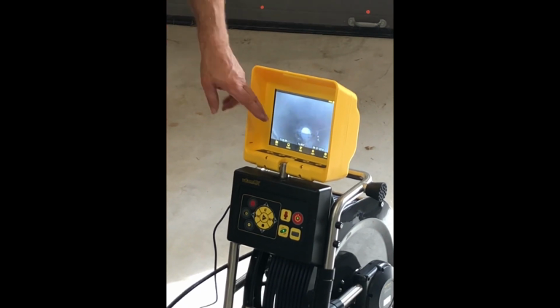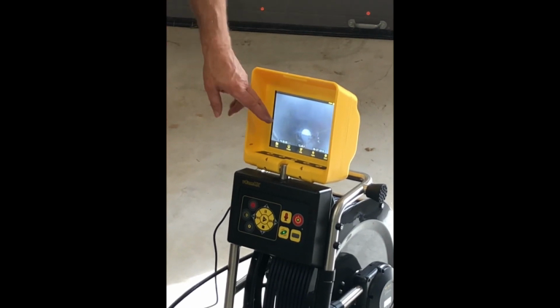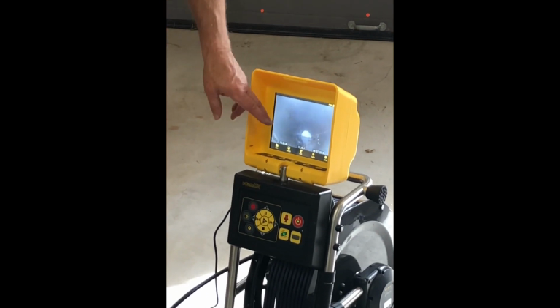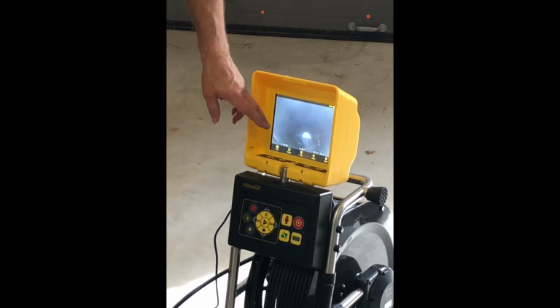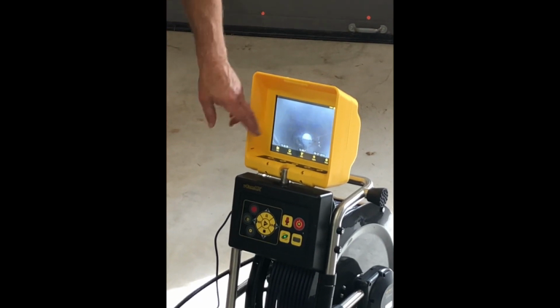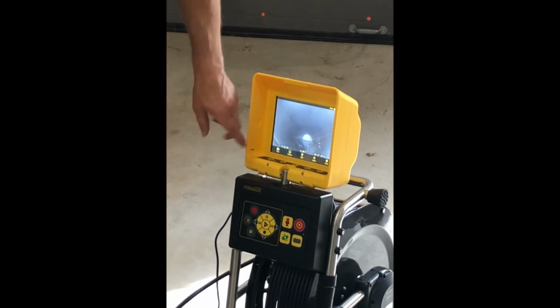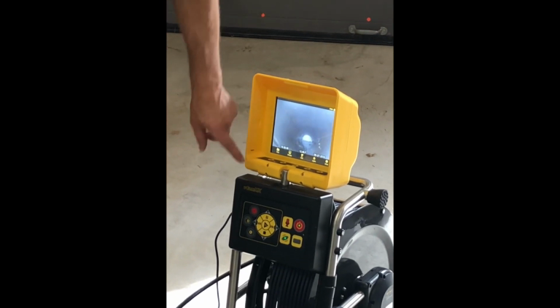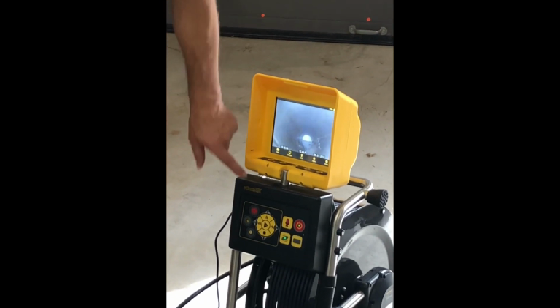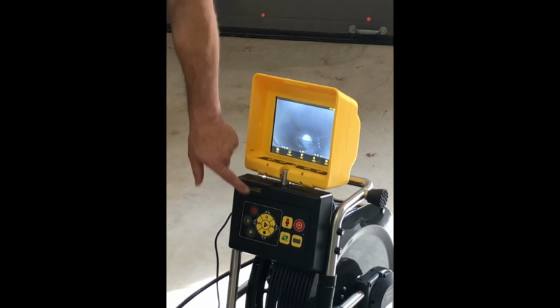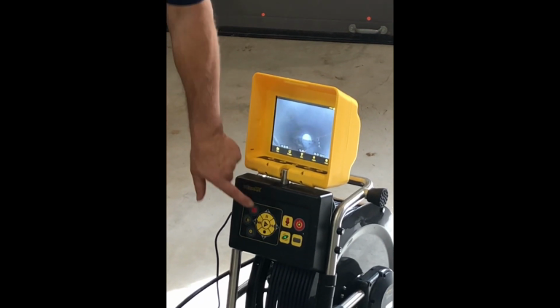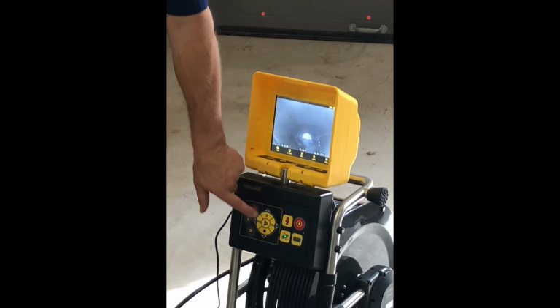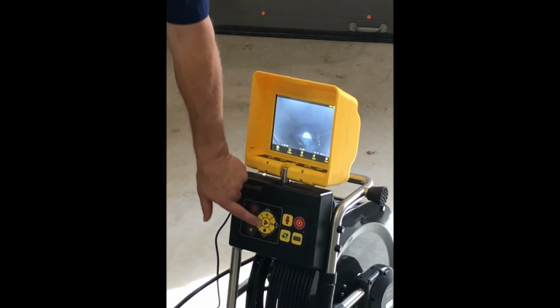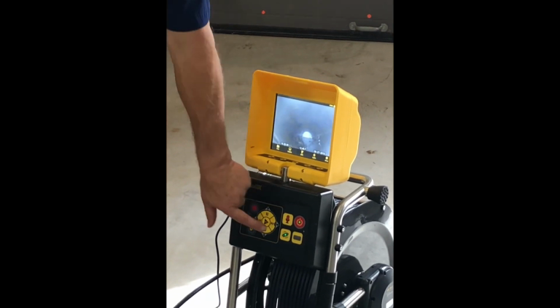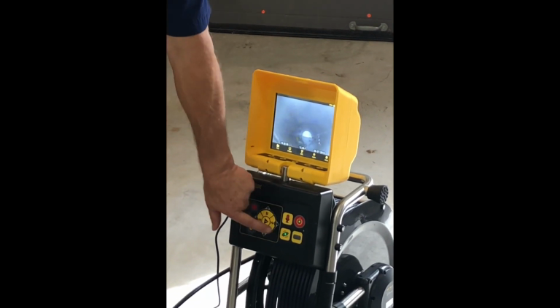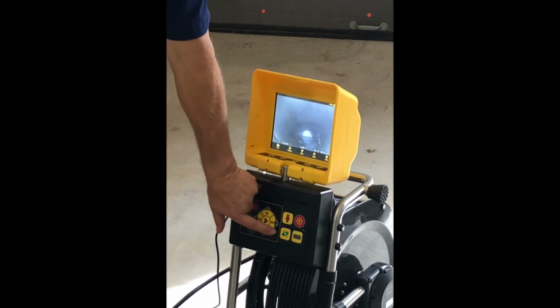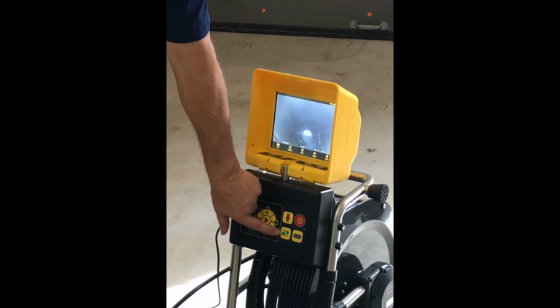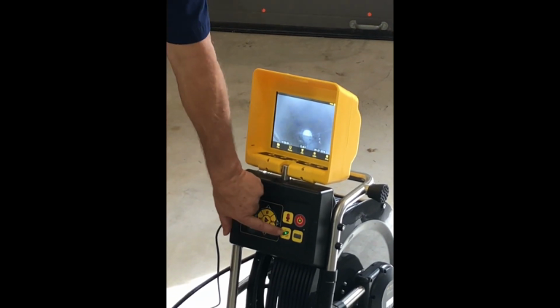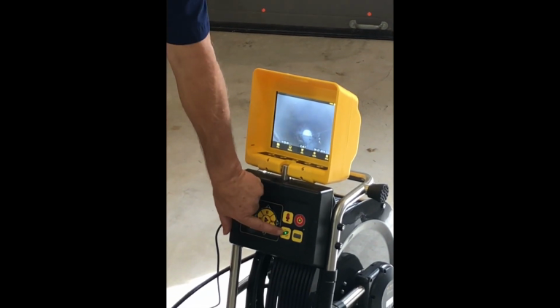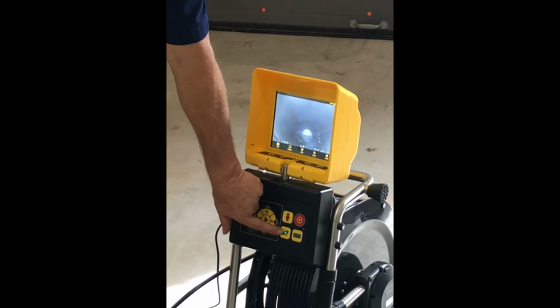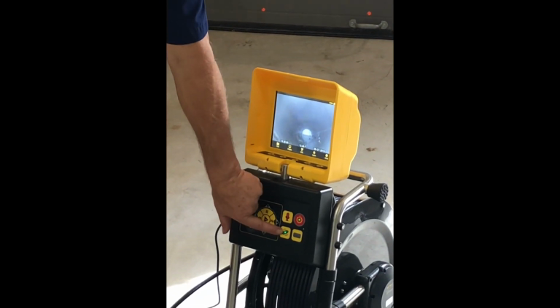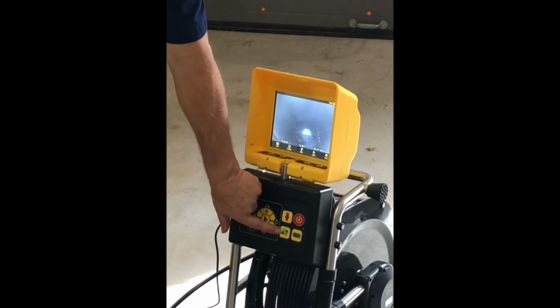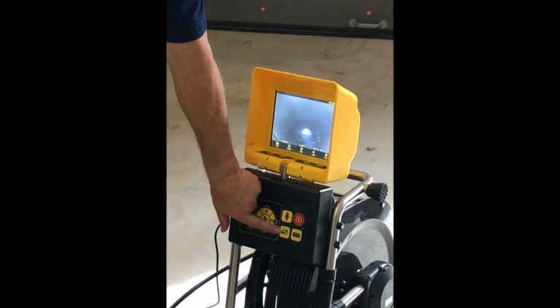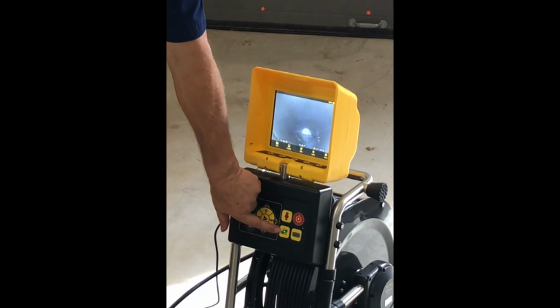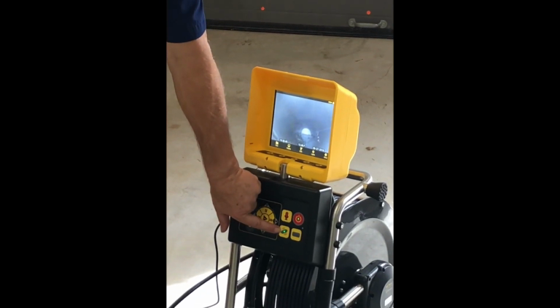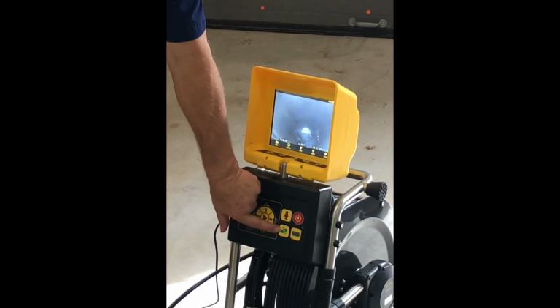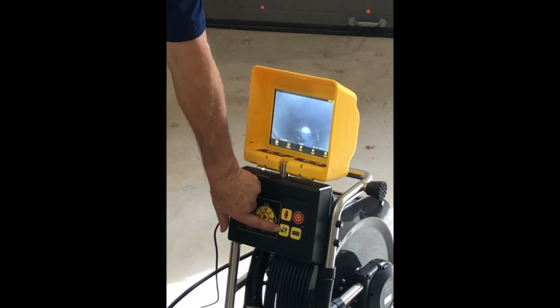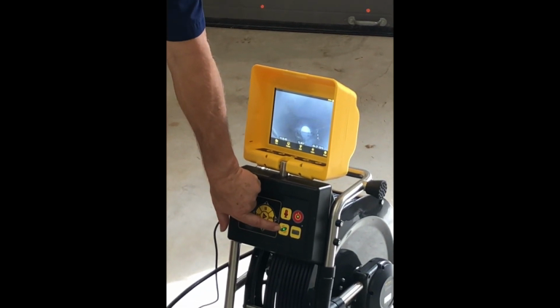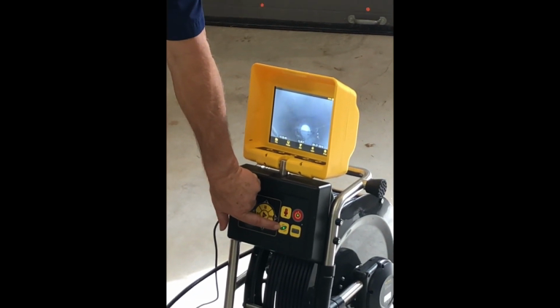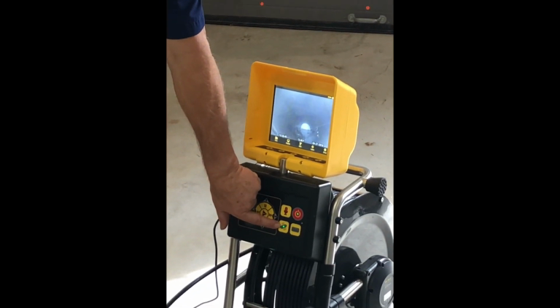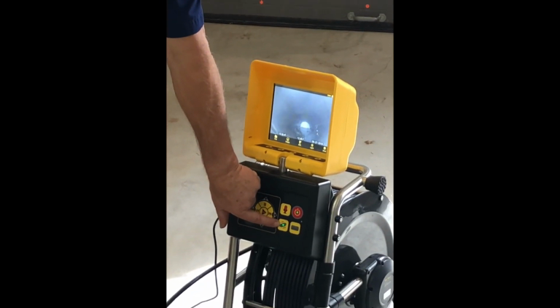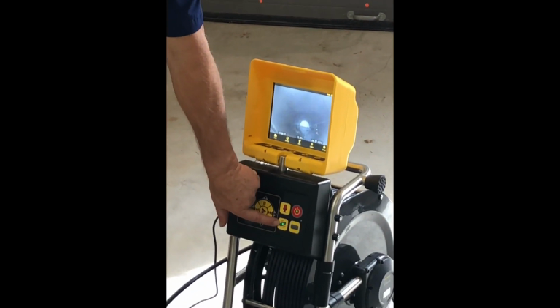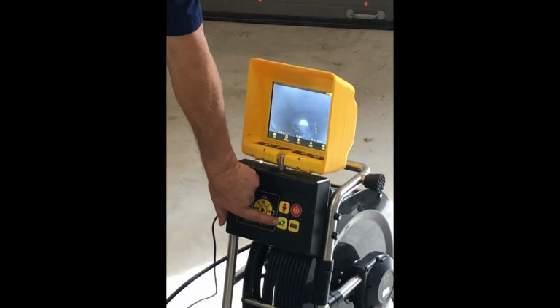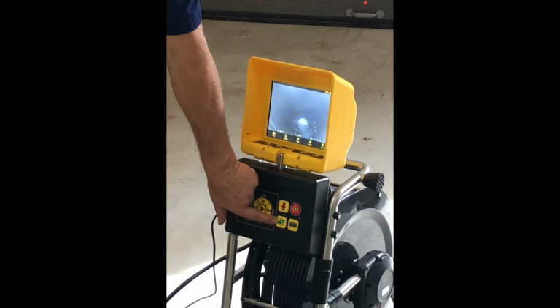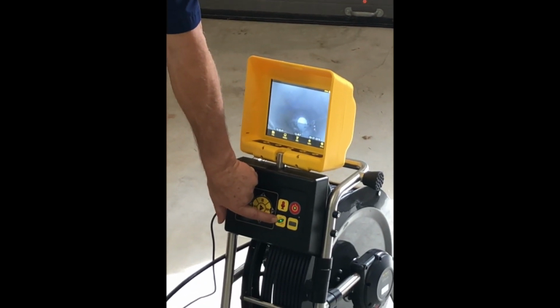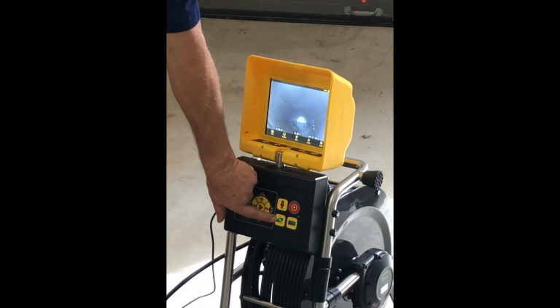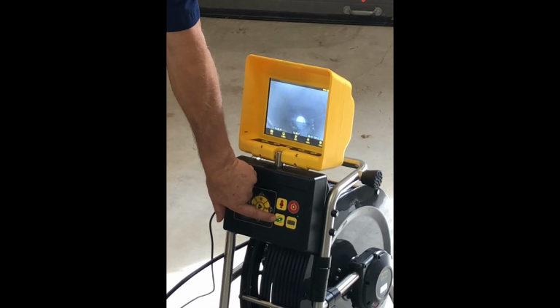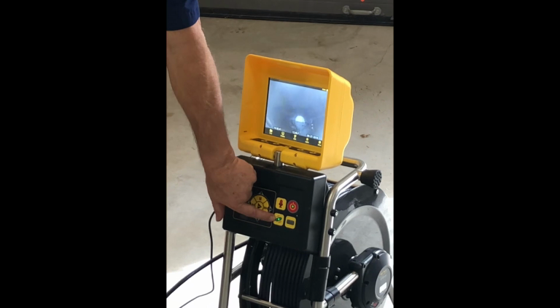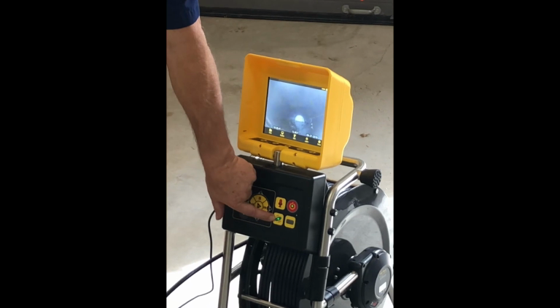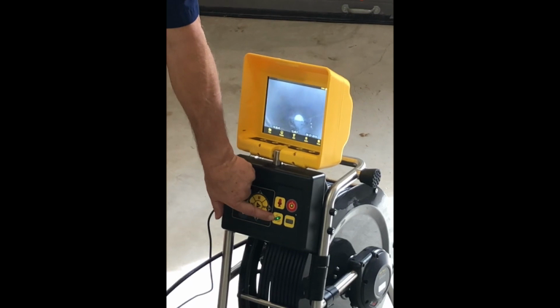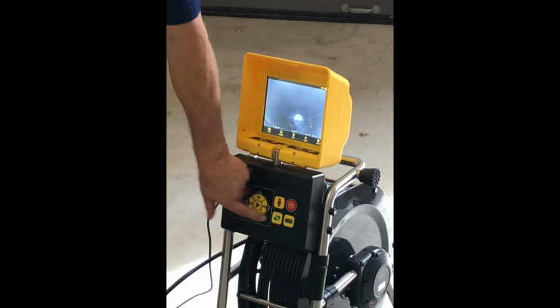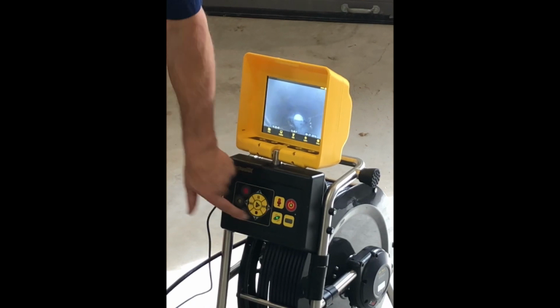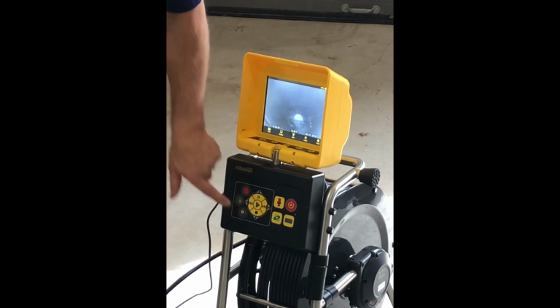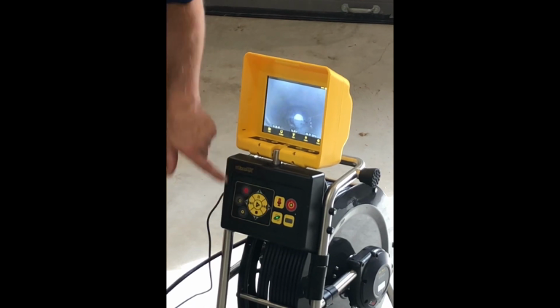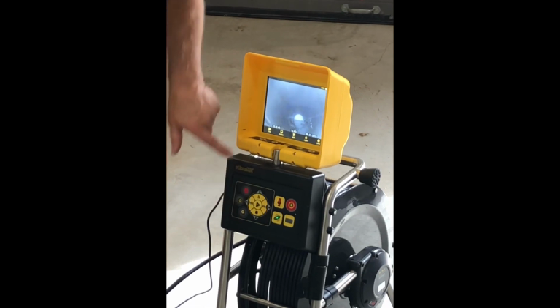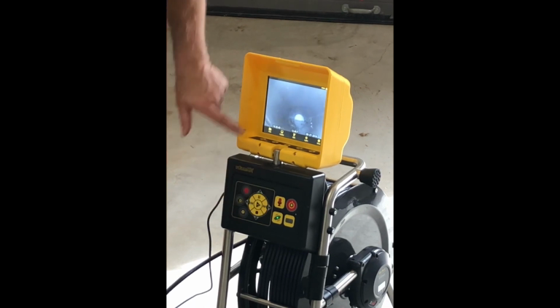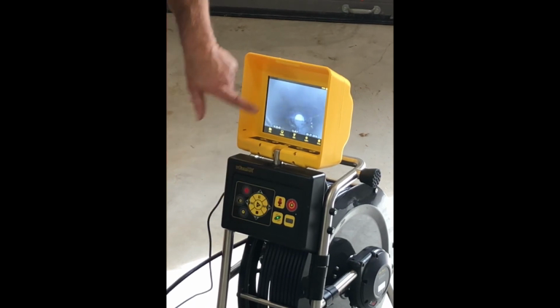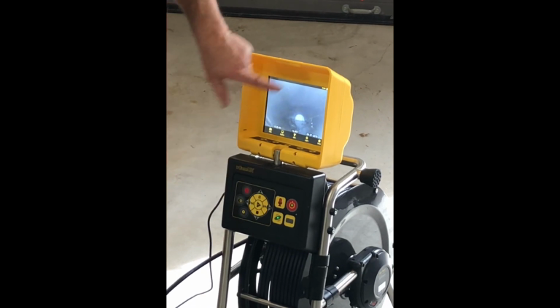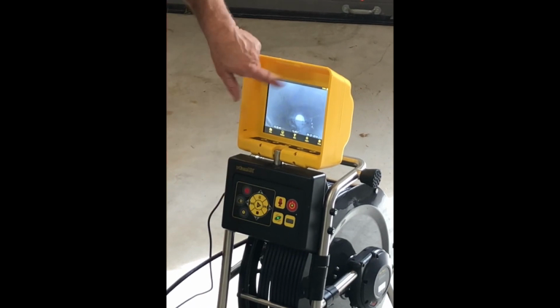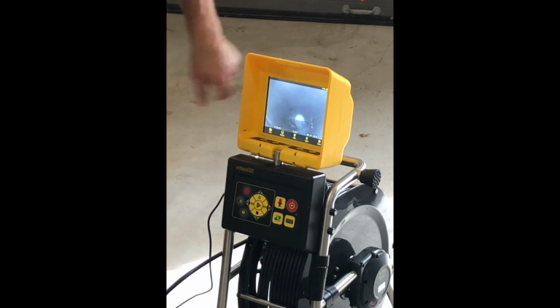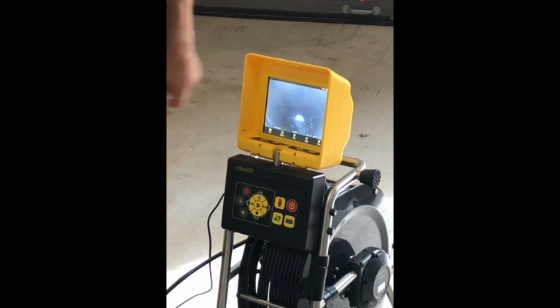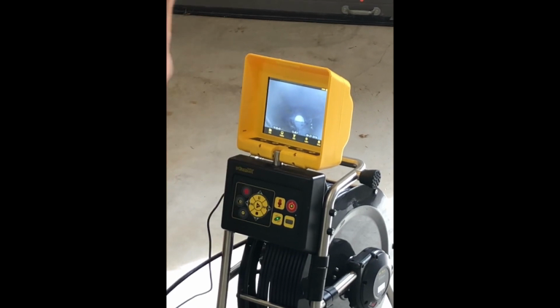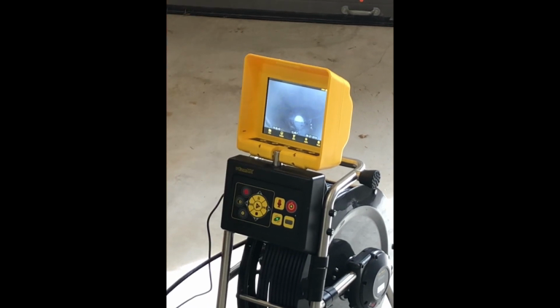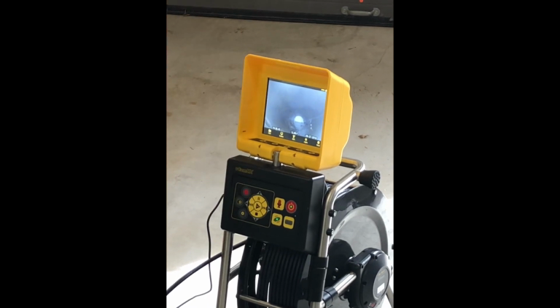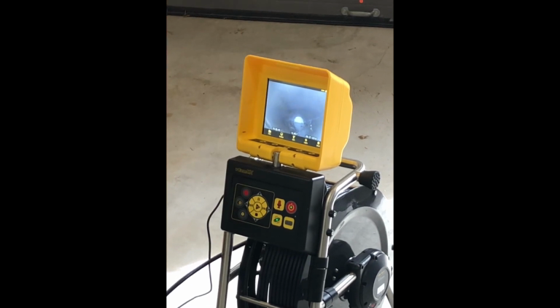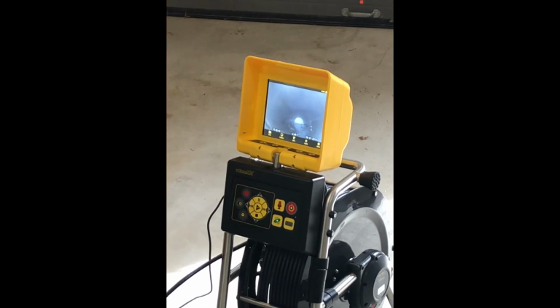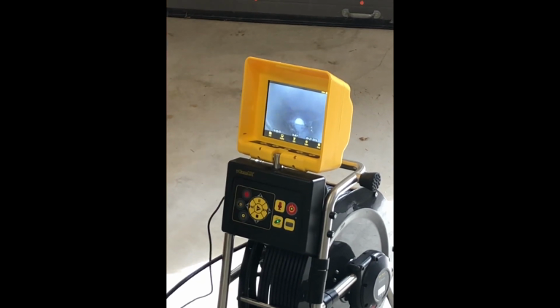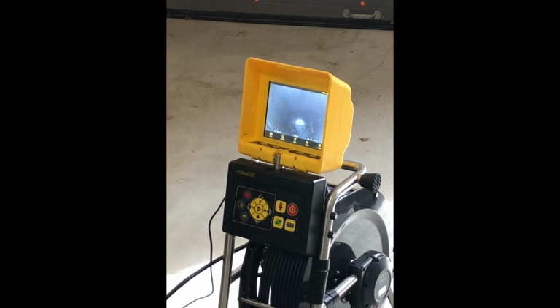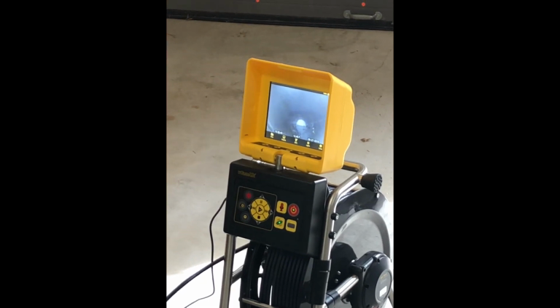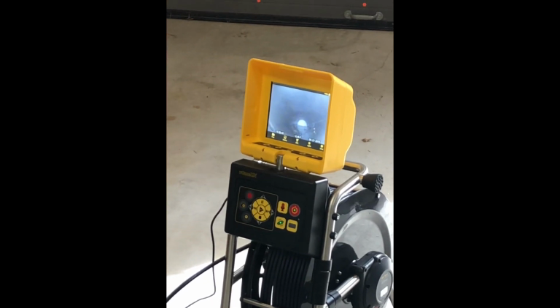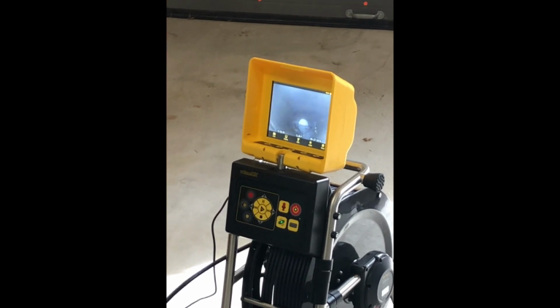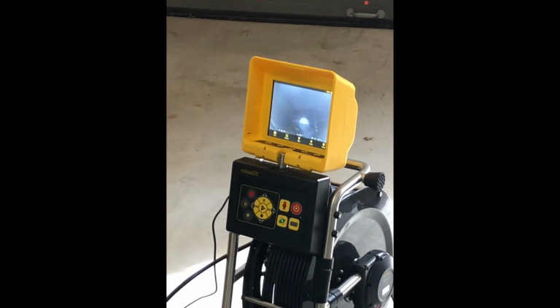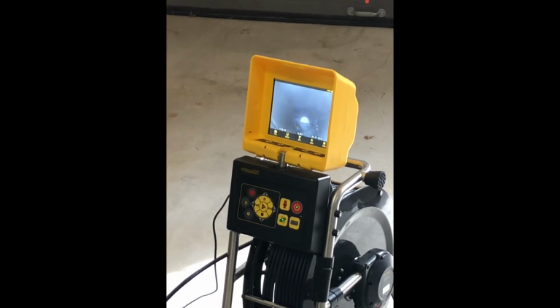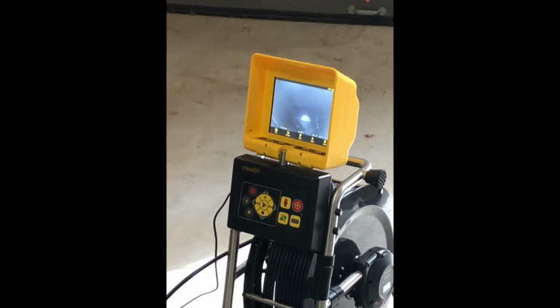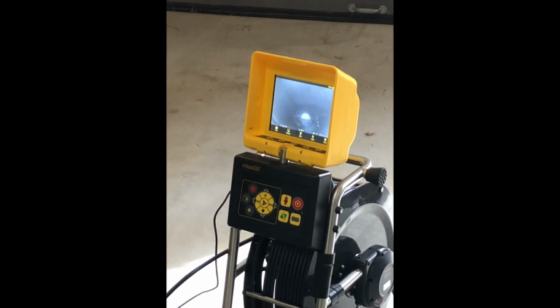We've turned the sonde on right here. The sonde is turned on and activated. It's broadcasting at 512 Hertz.